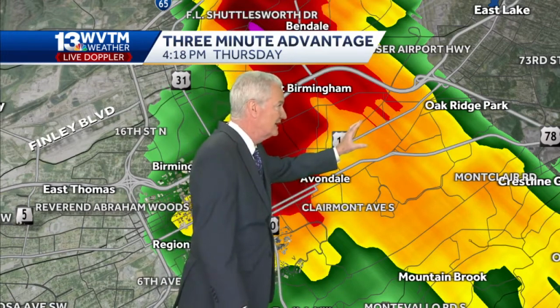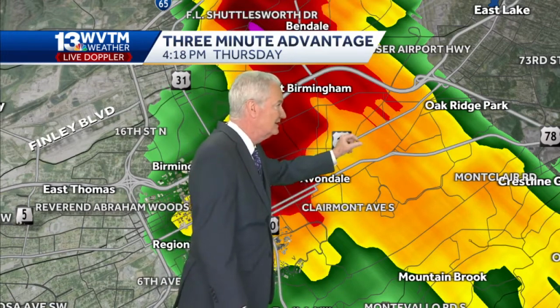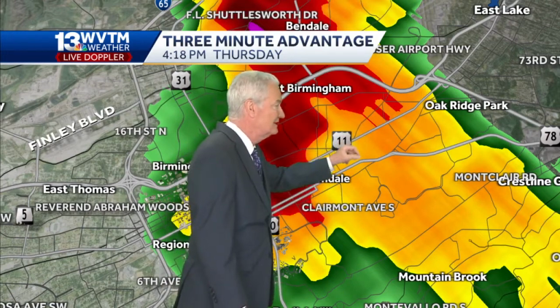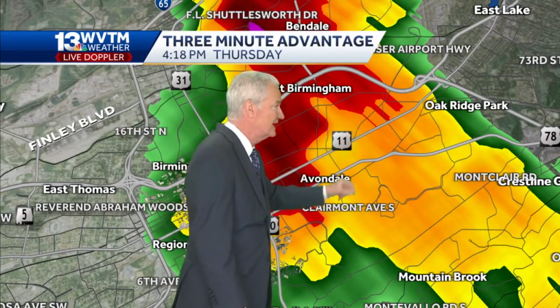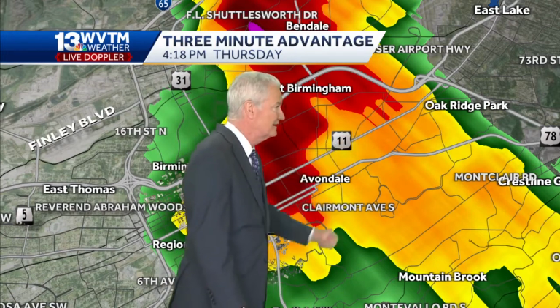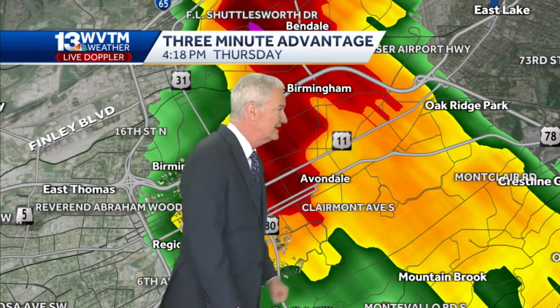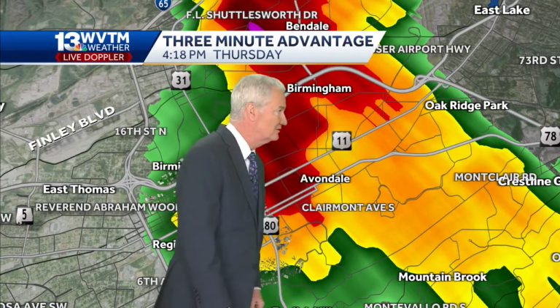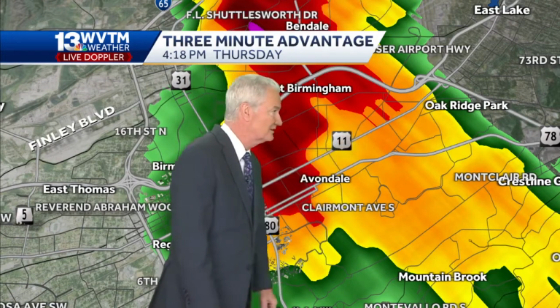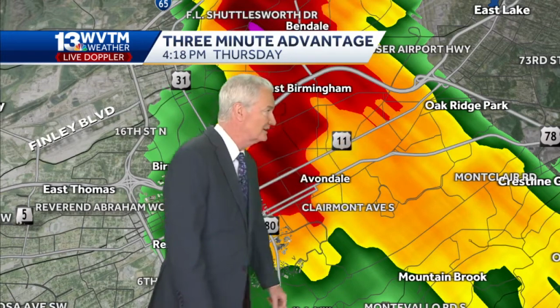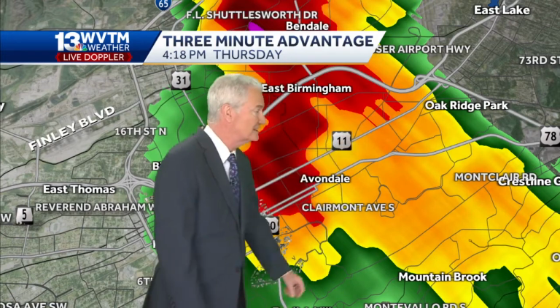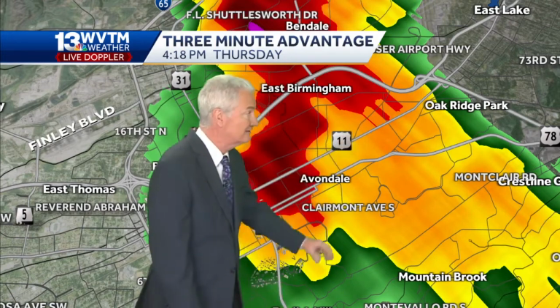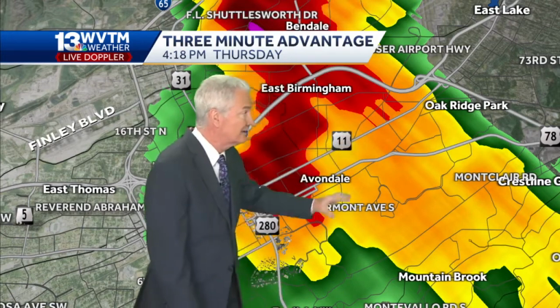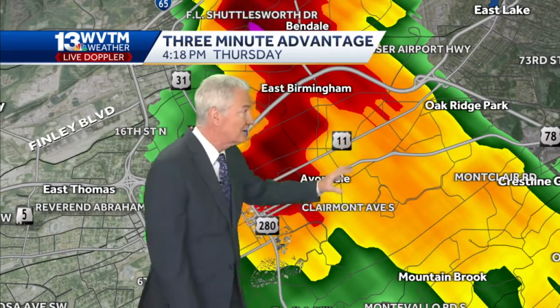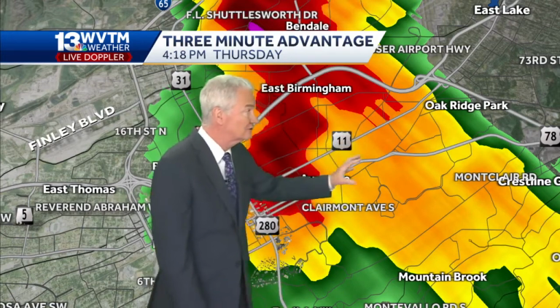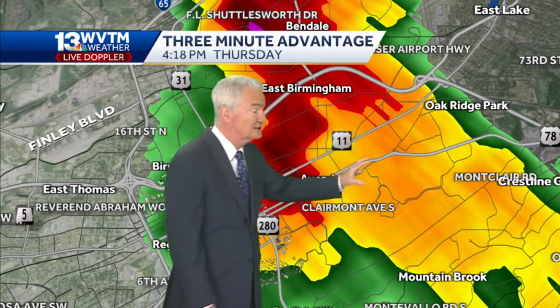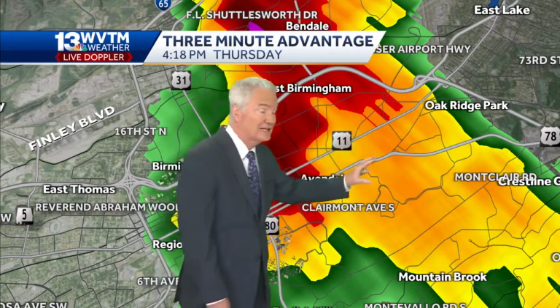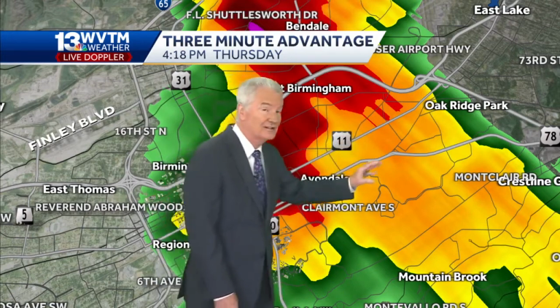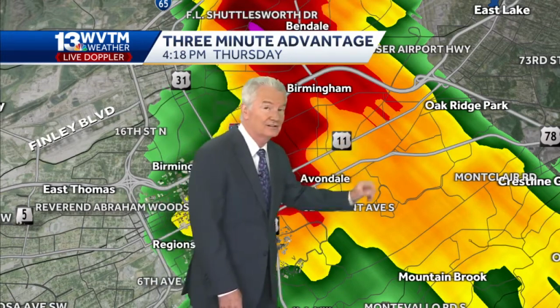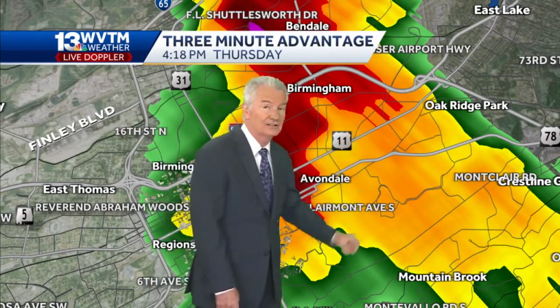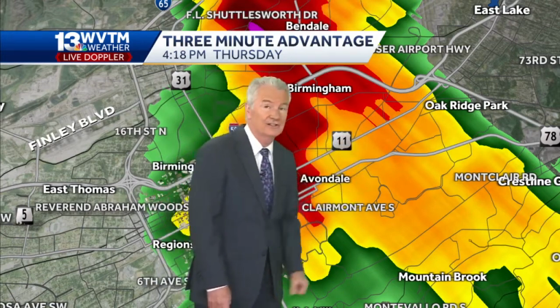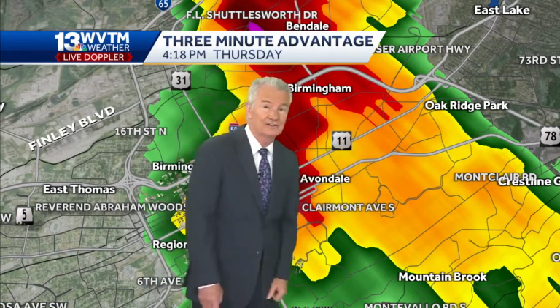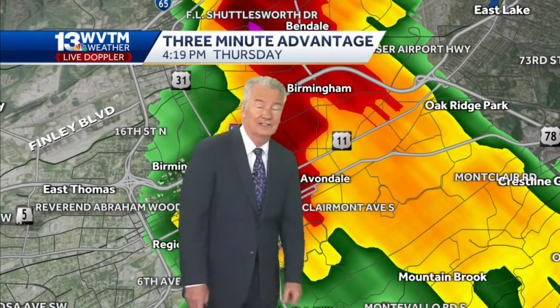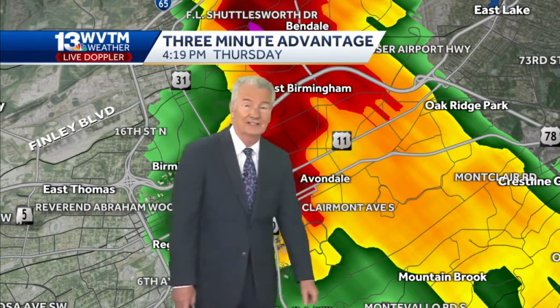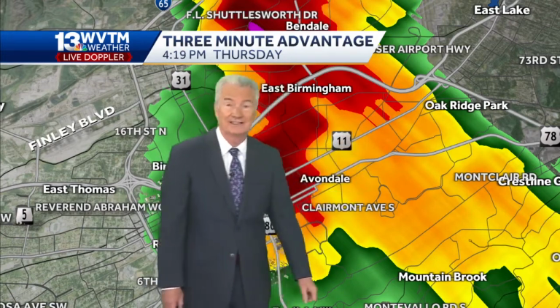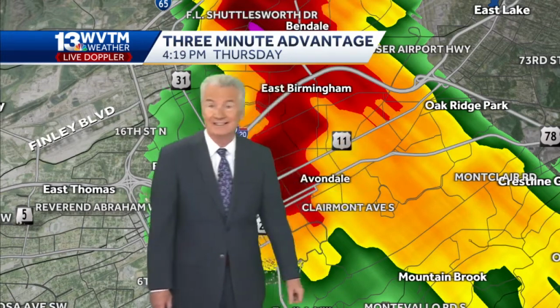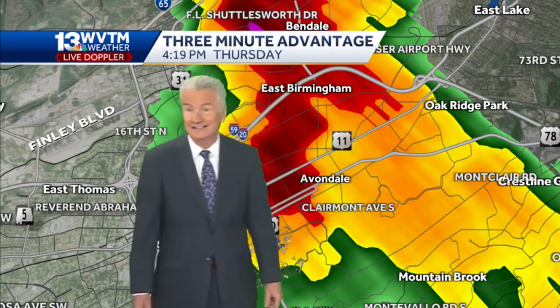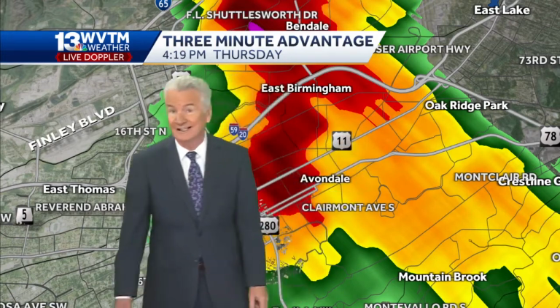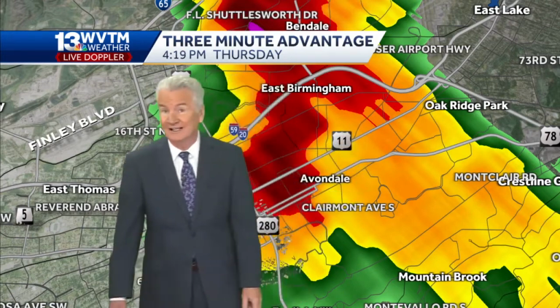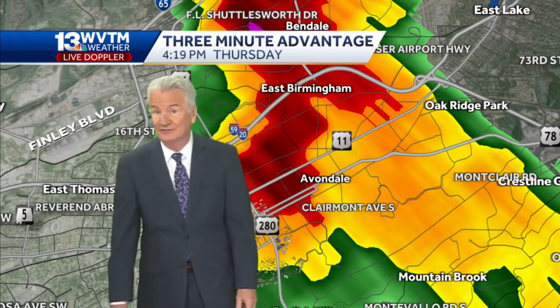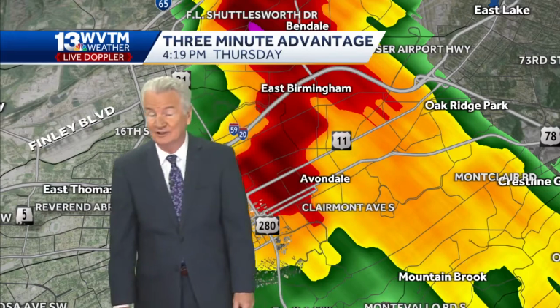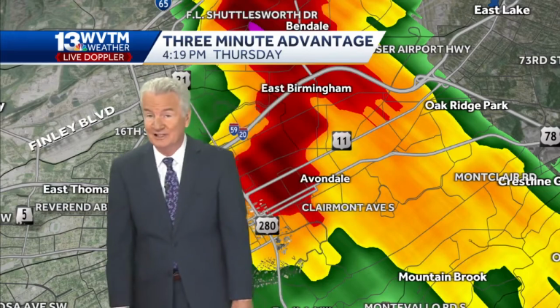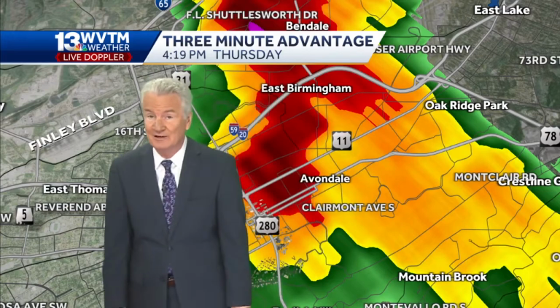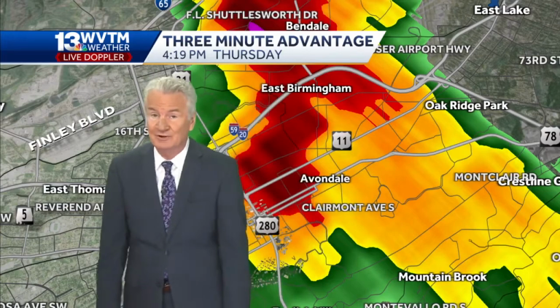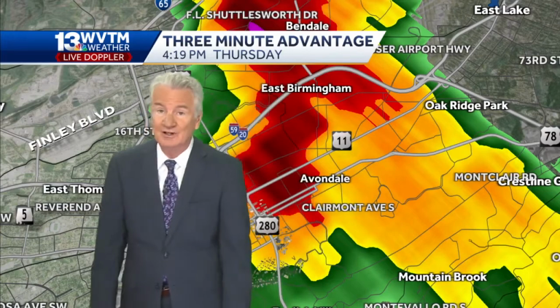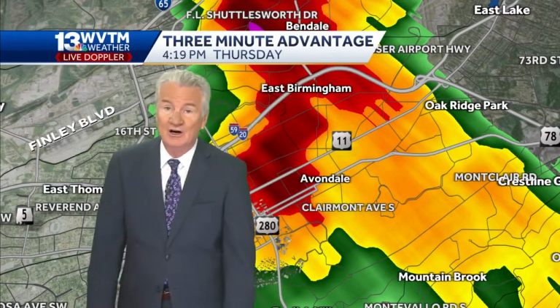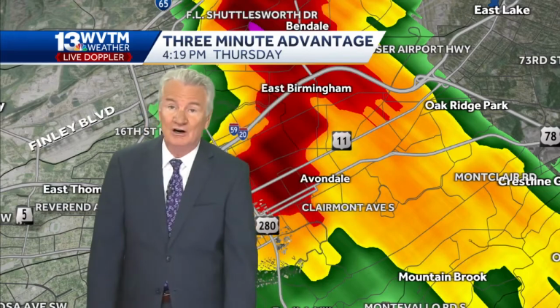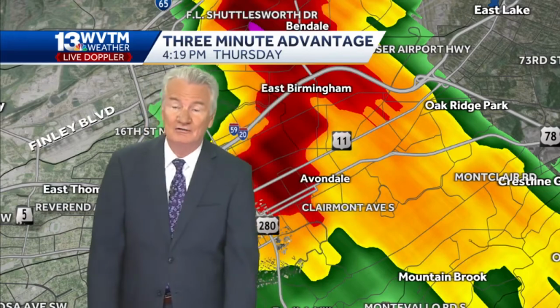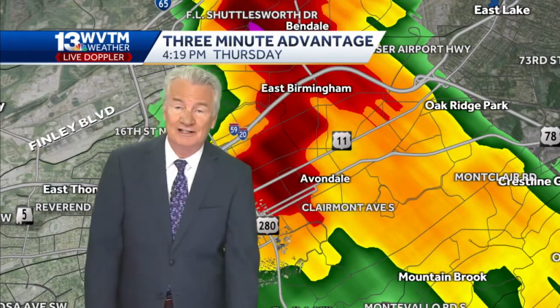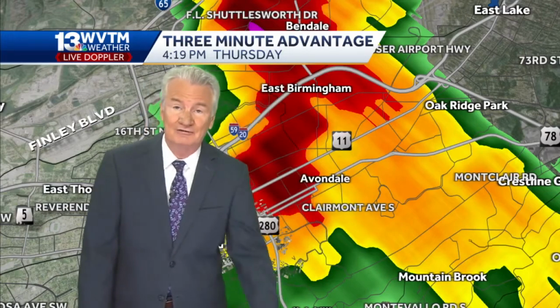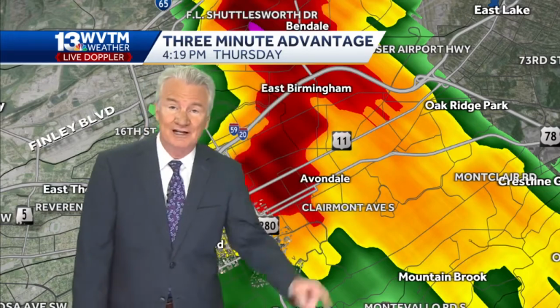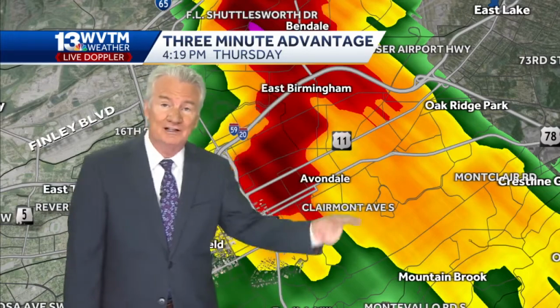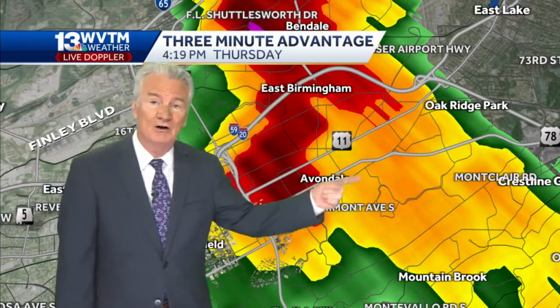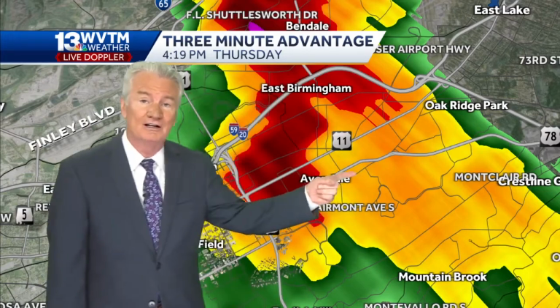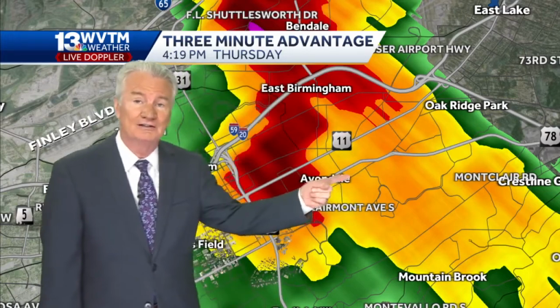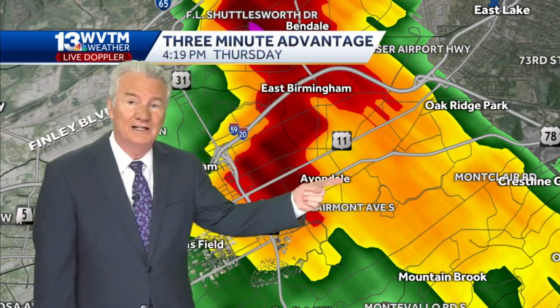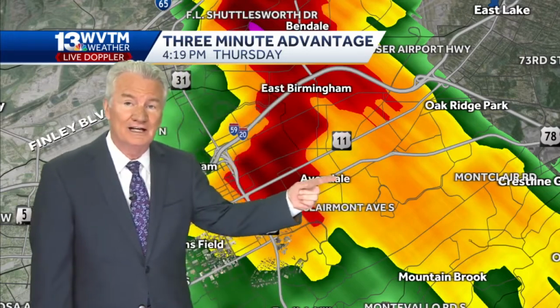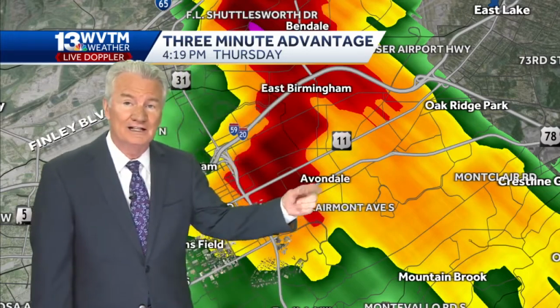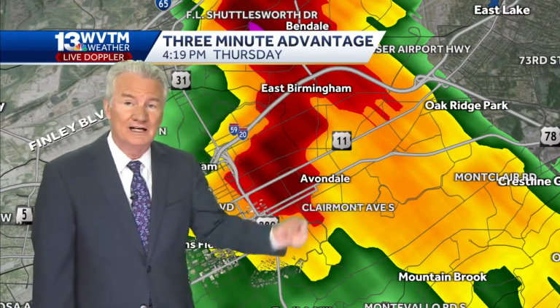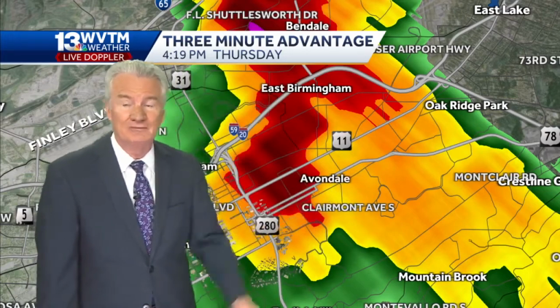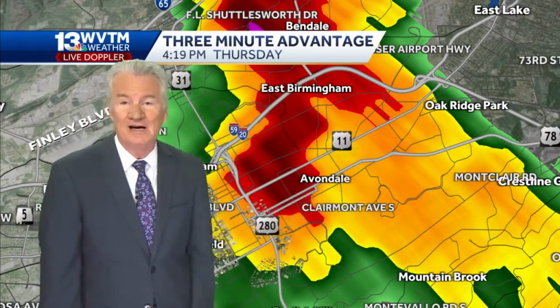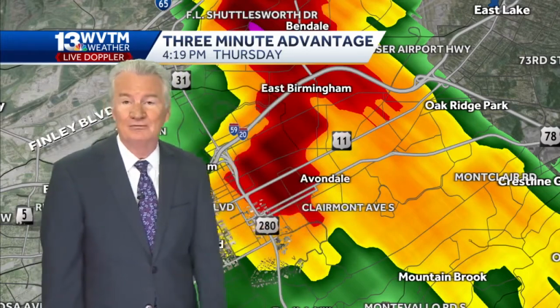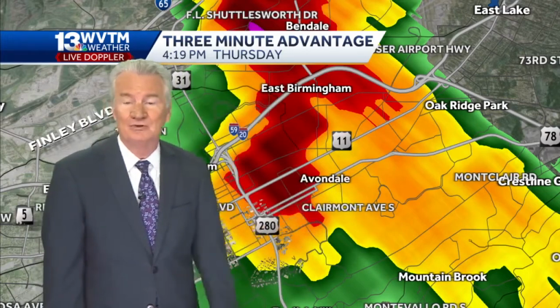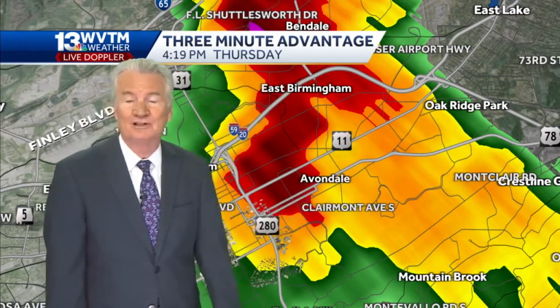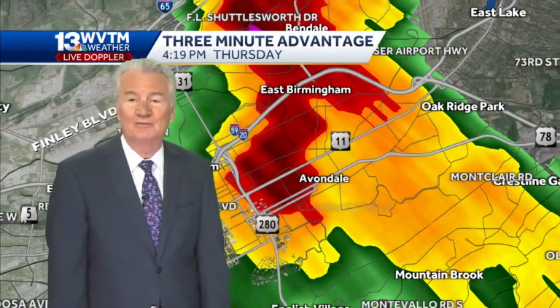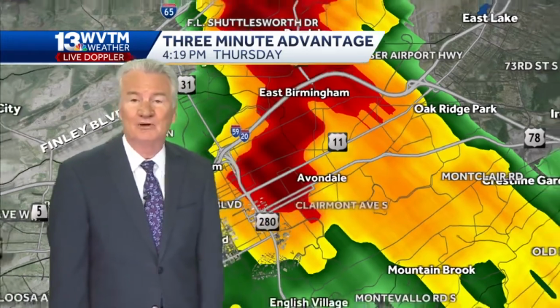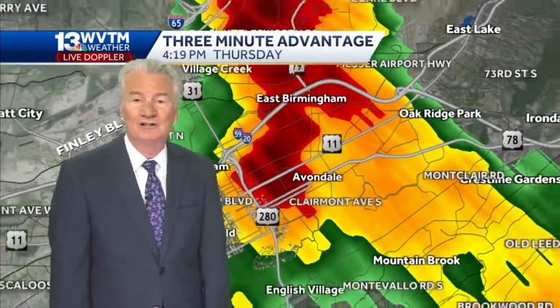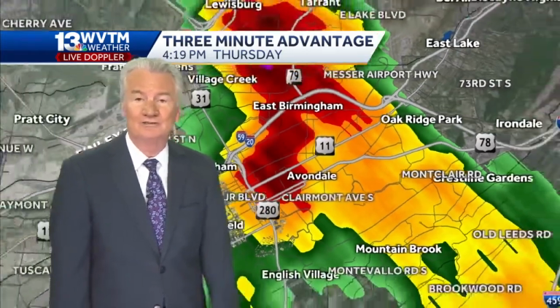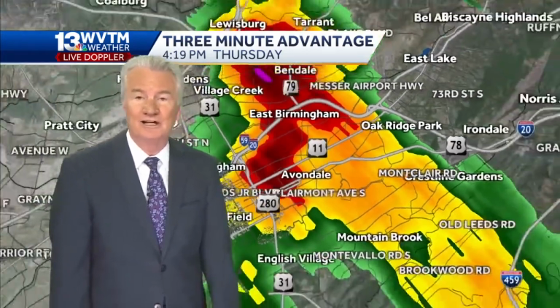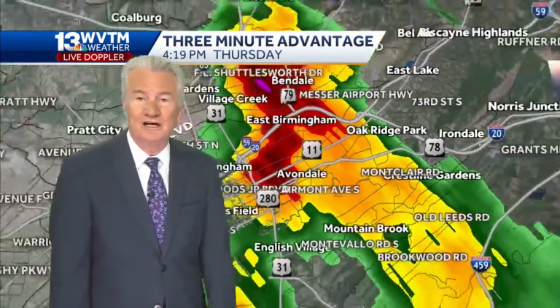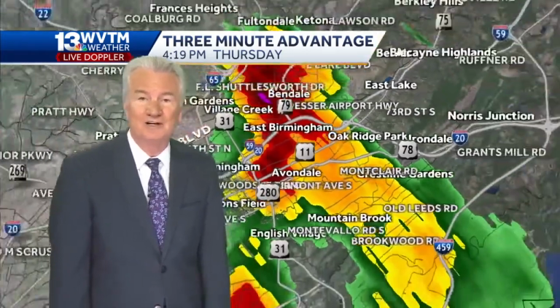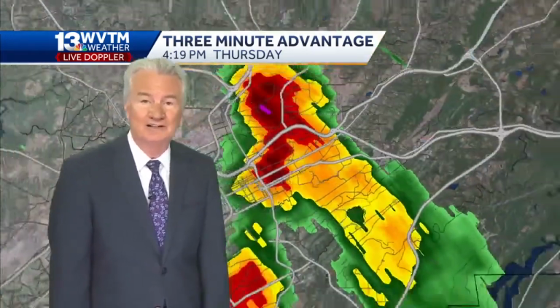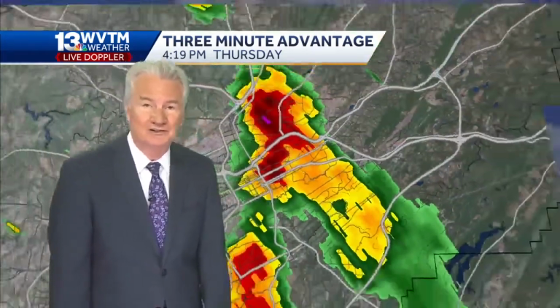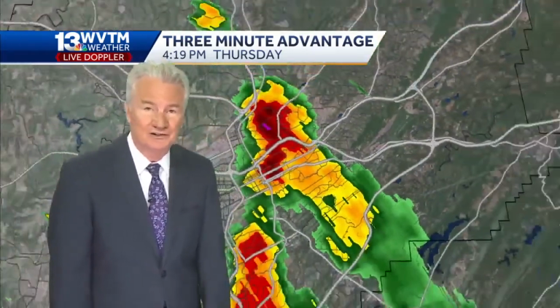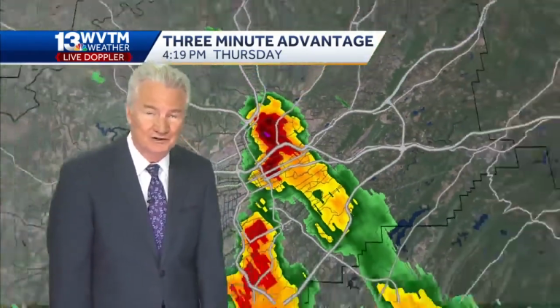That'll head northeast — if it holds together it could eventually get East Lake, for example. Already raining hard in Mountain Brook and parts of Cahaba Heights too.